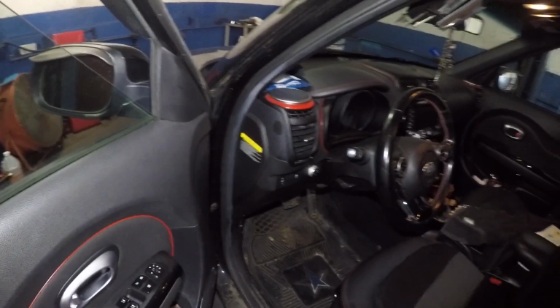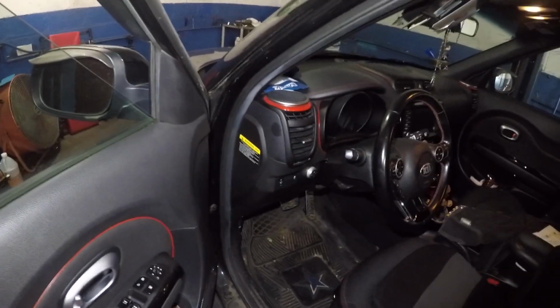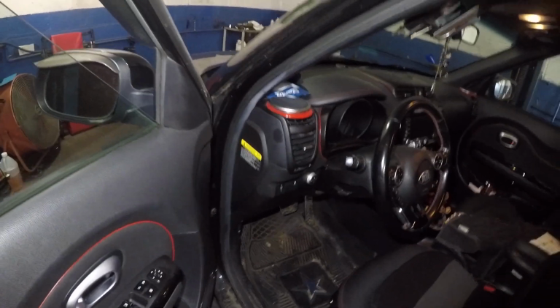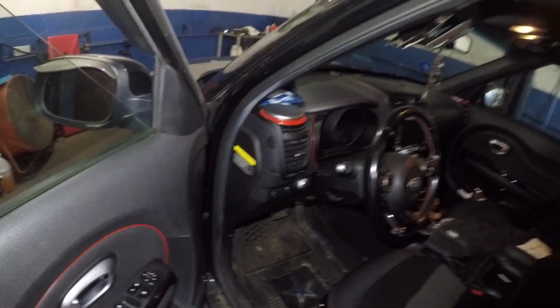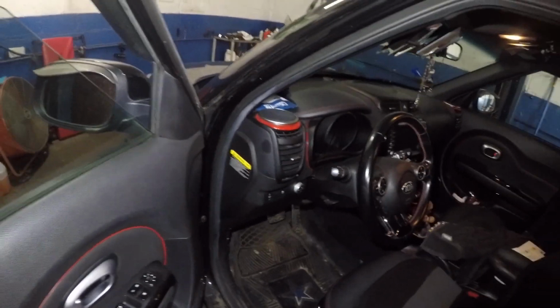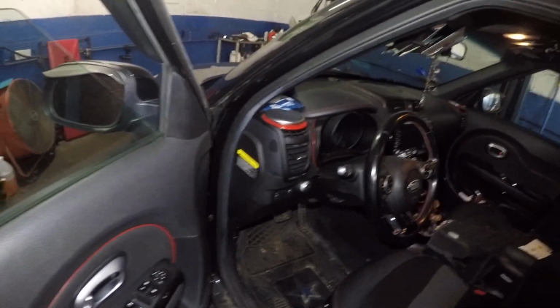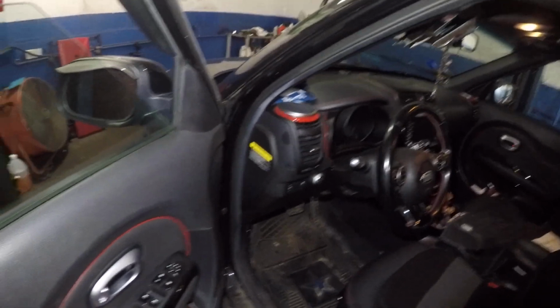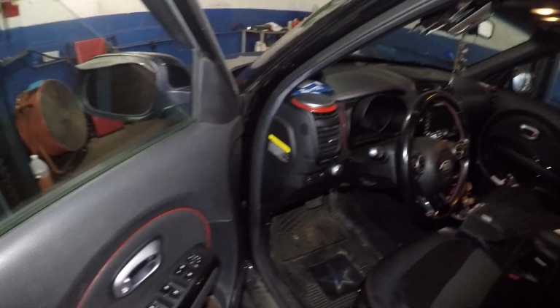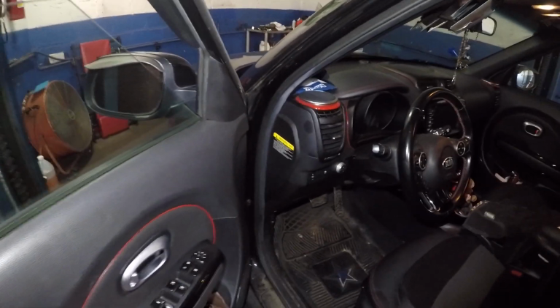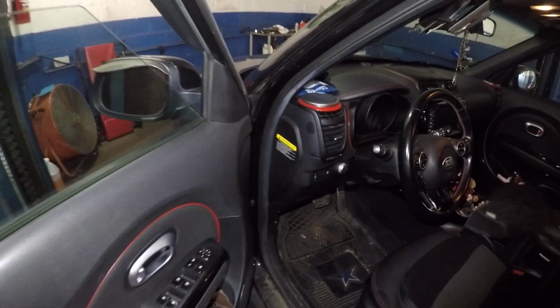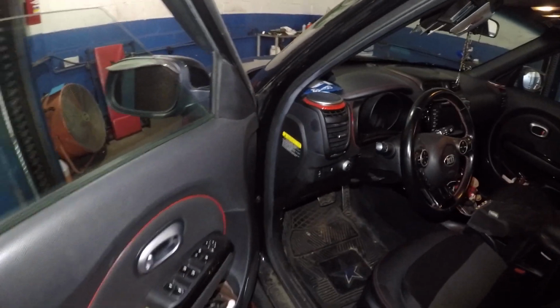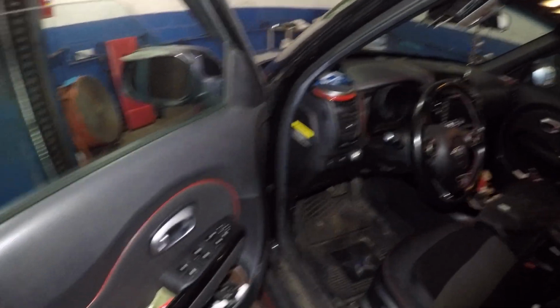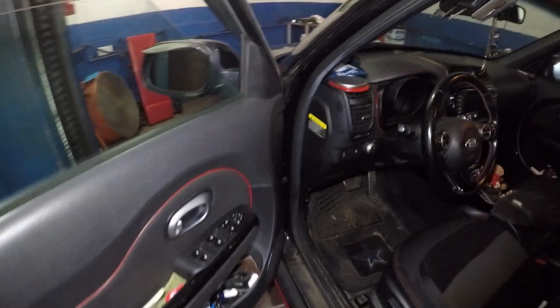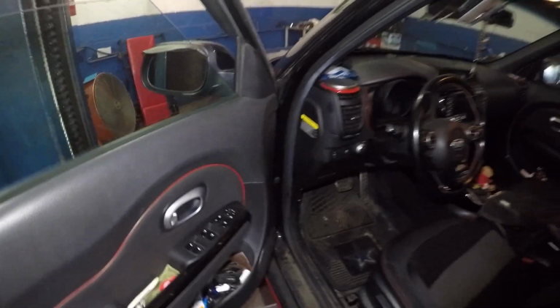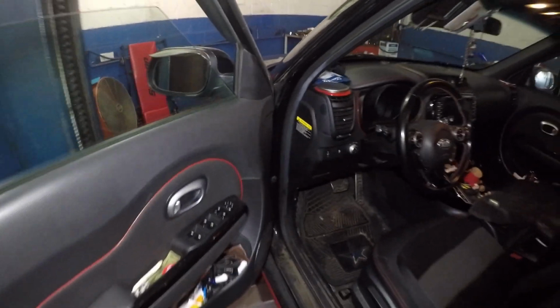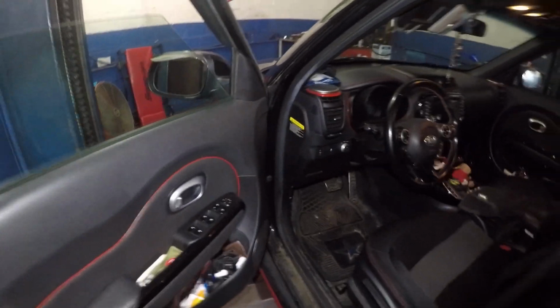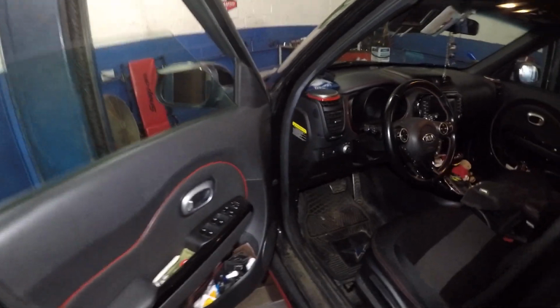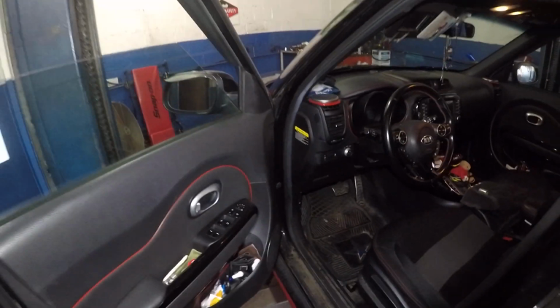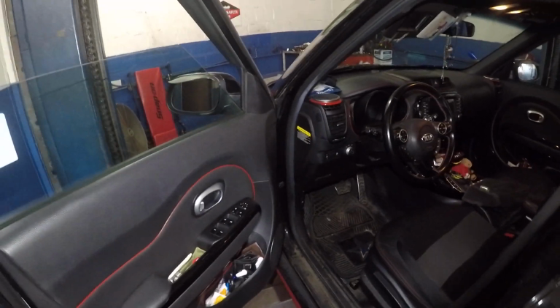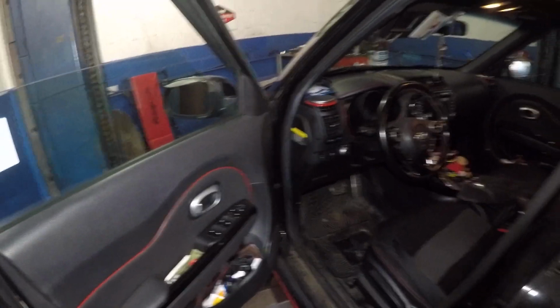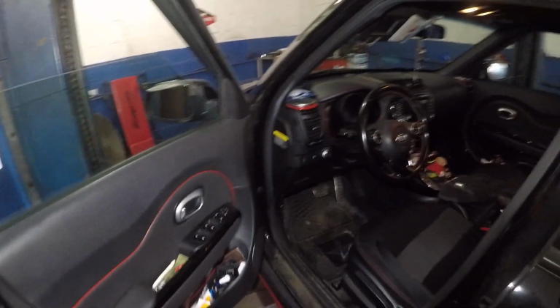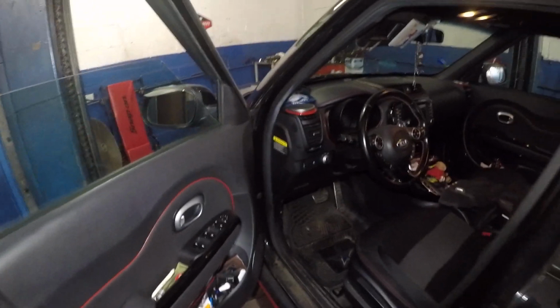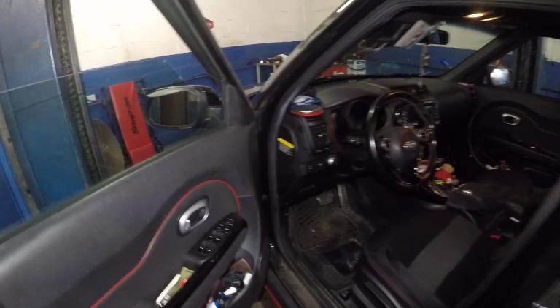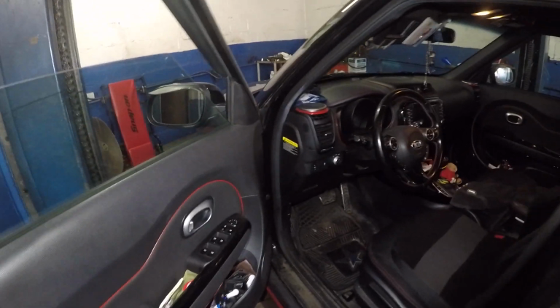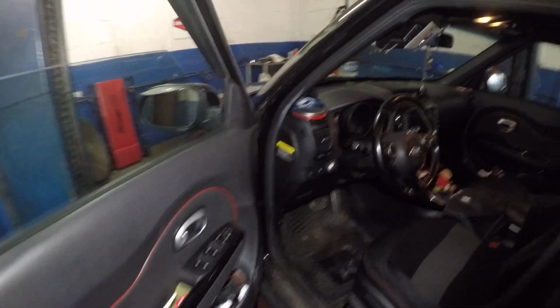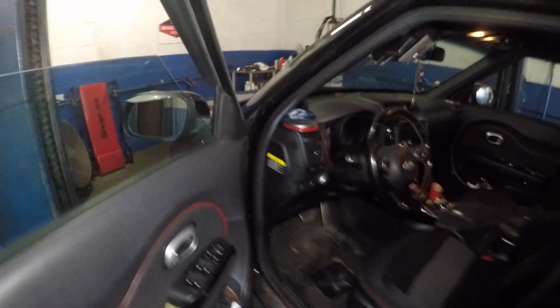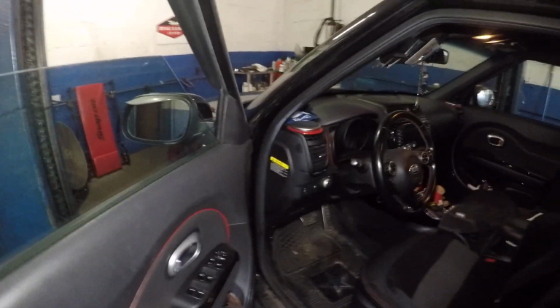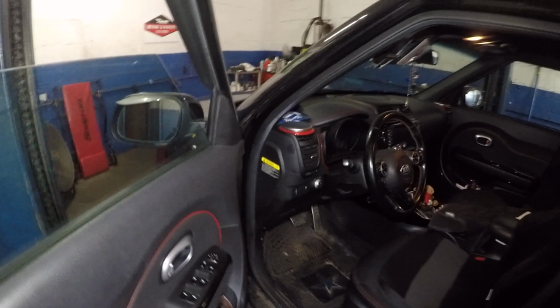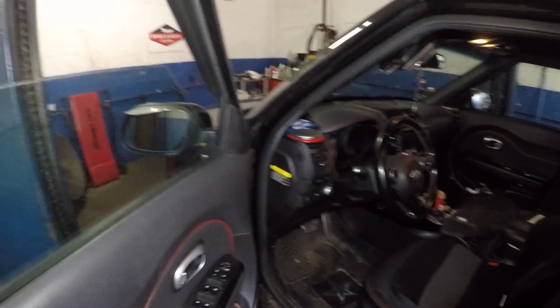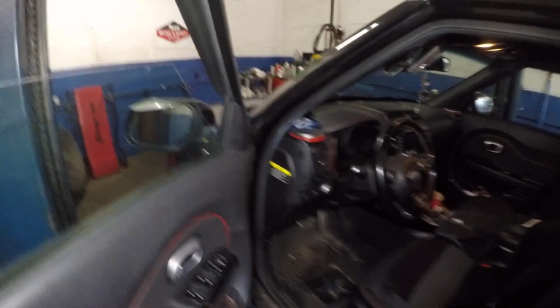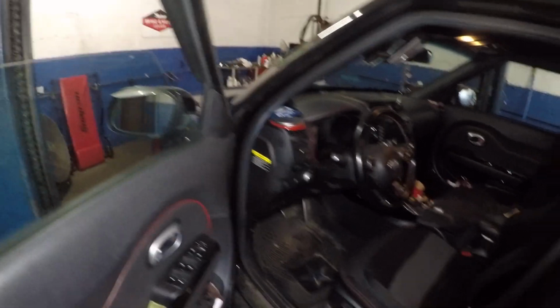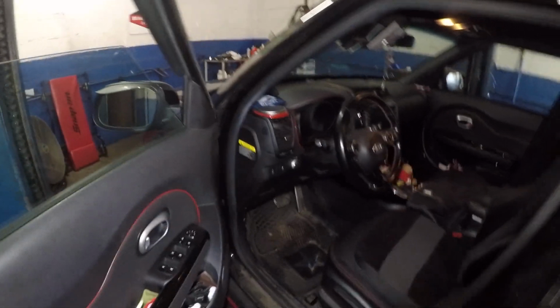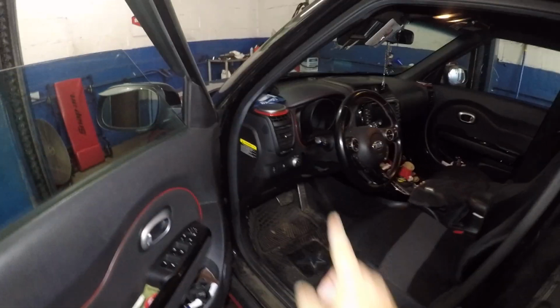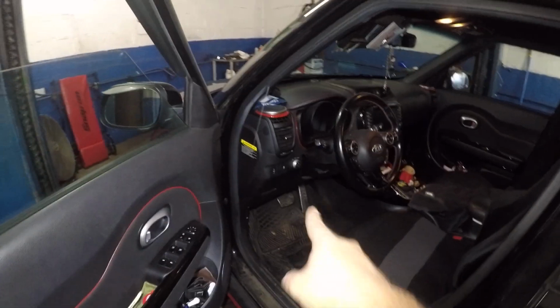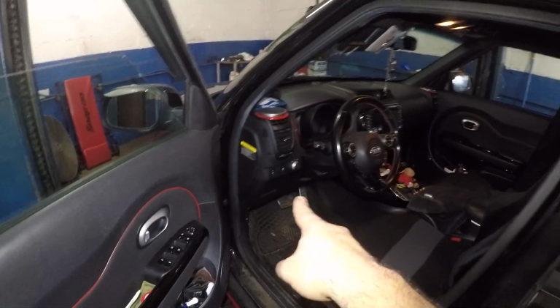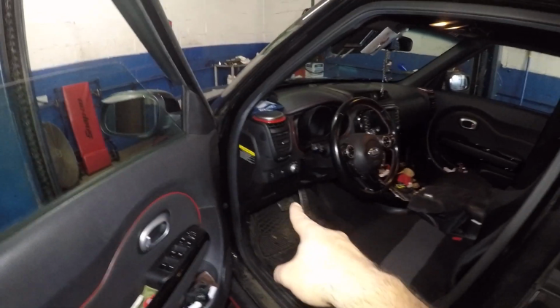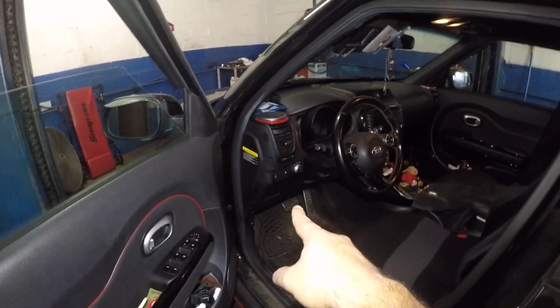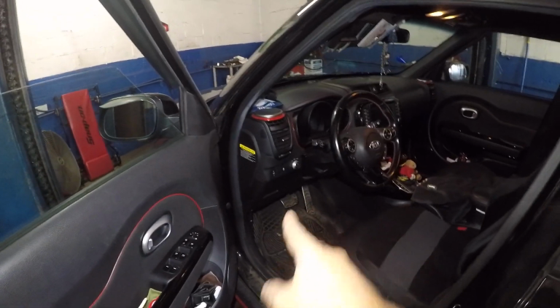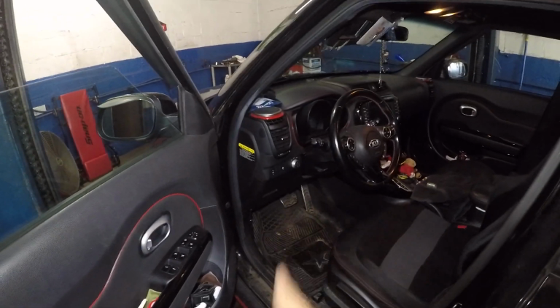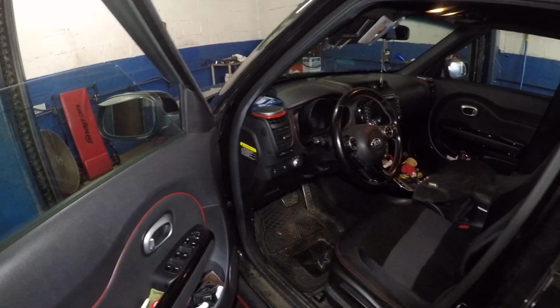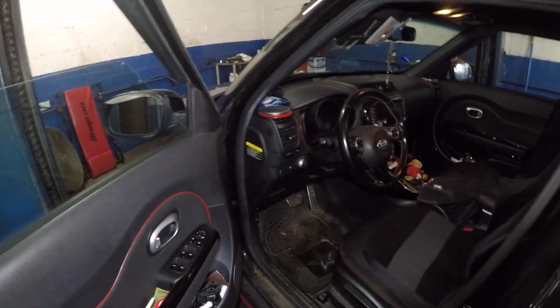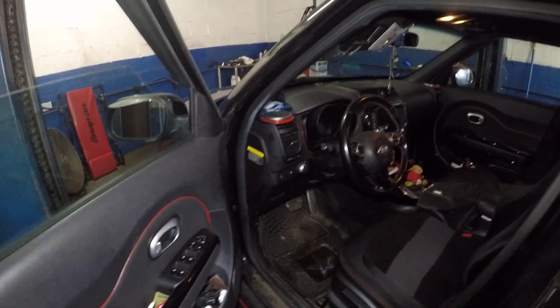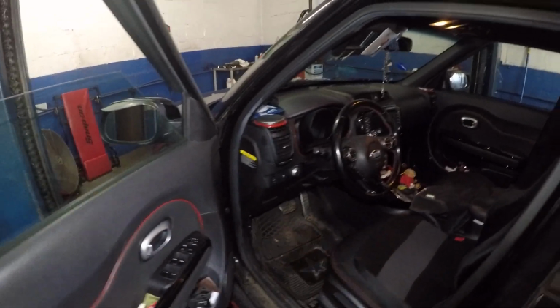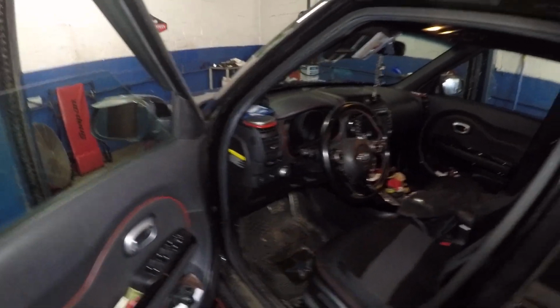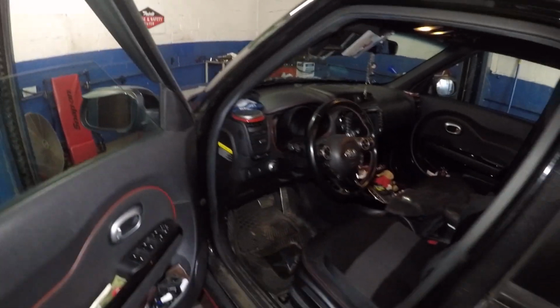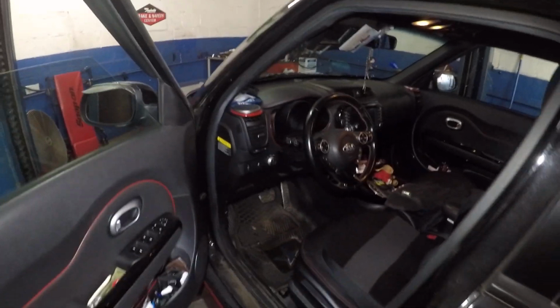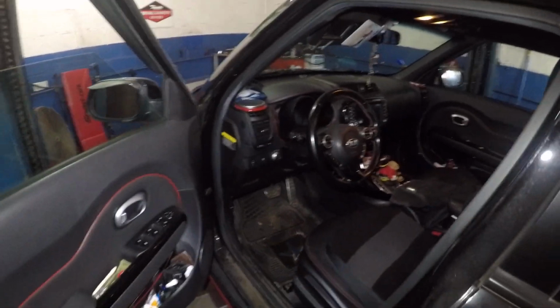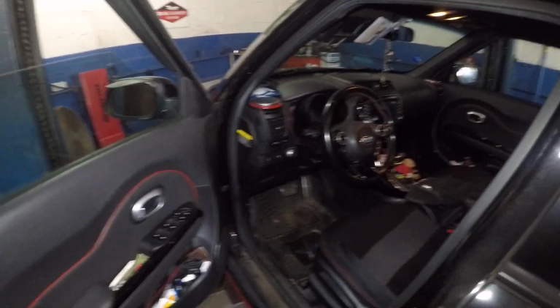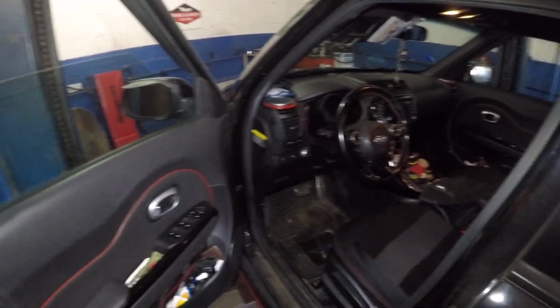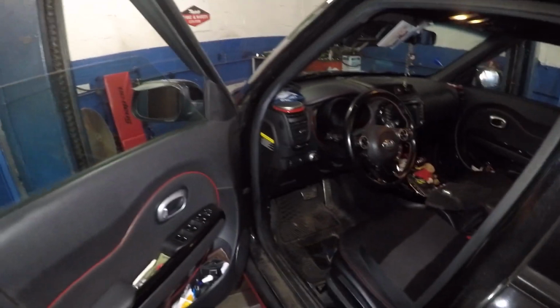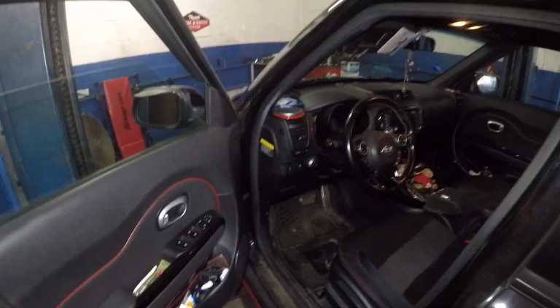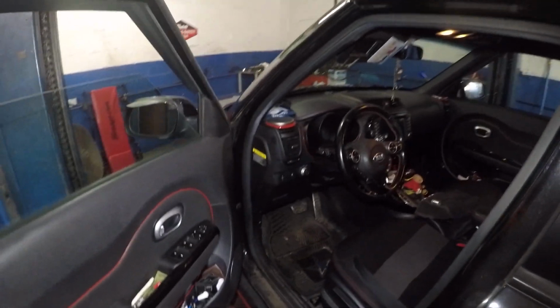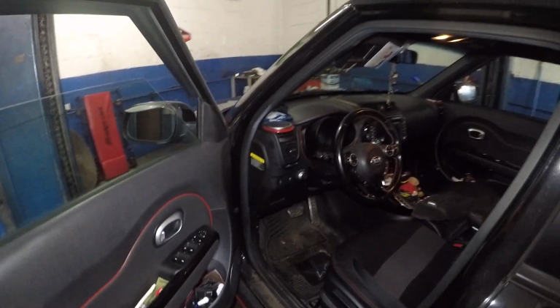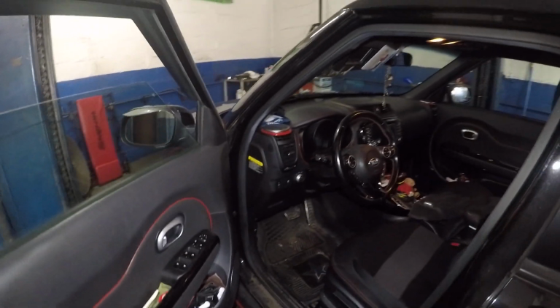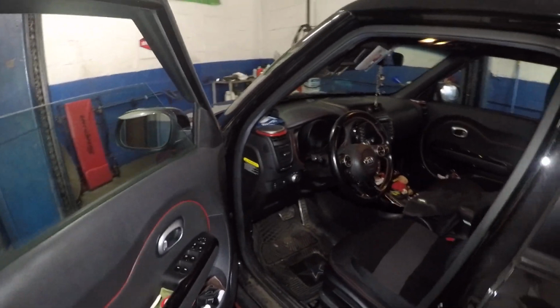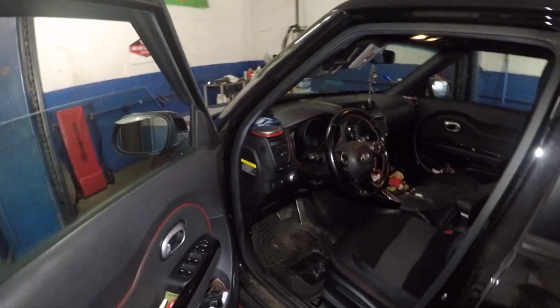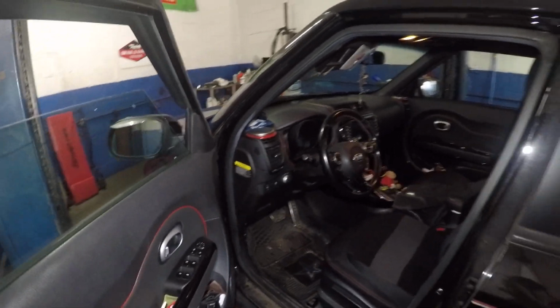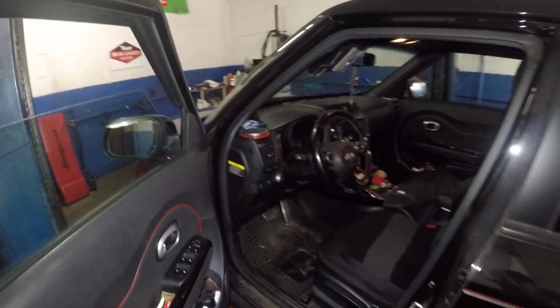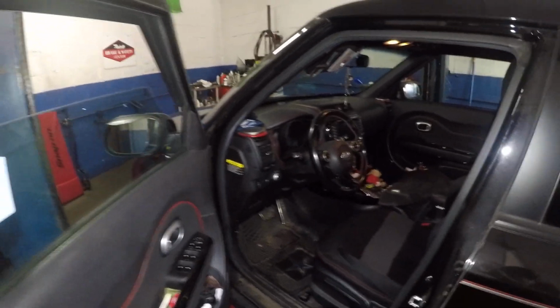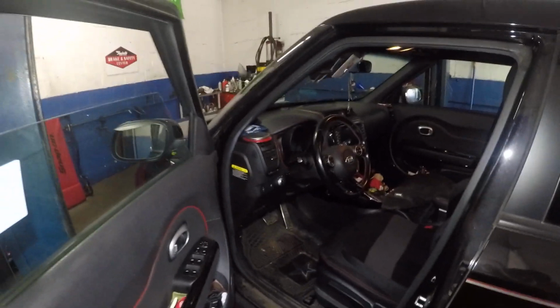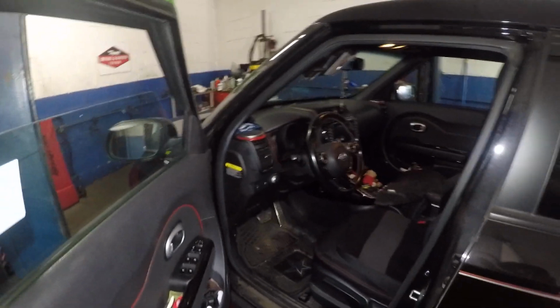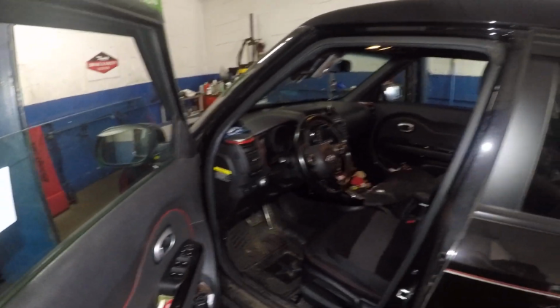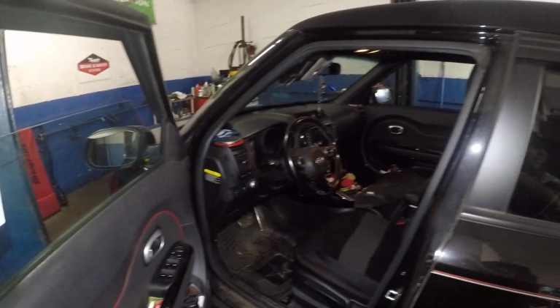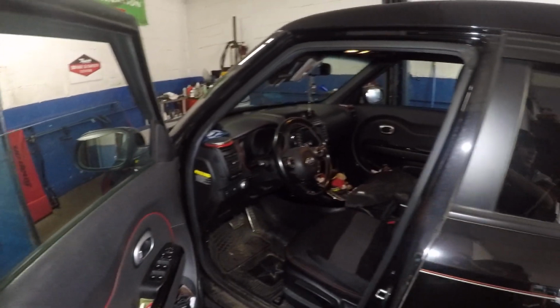Thank you for watching. I hope this helped you. The location of the fuses is right there on this Kia Soul - very simple. Thank you, bye.